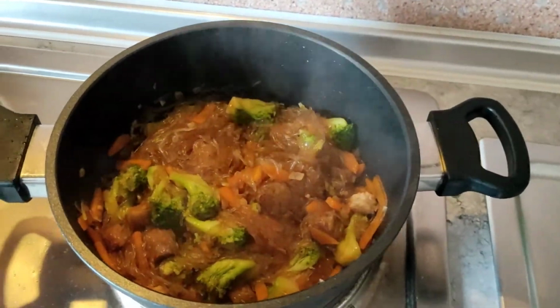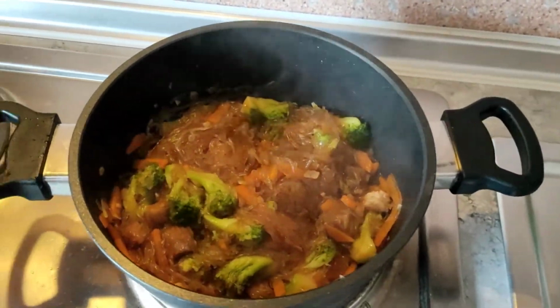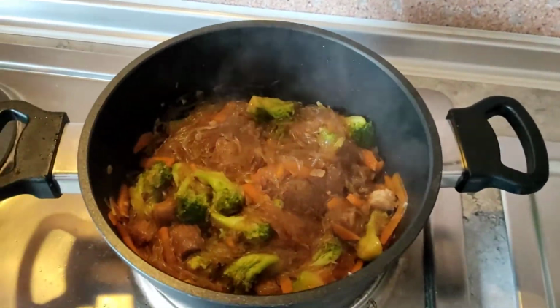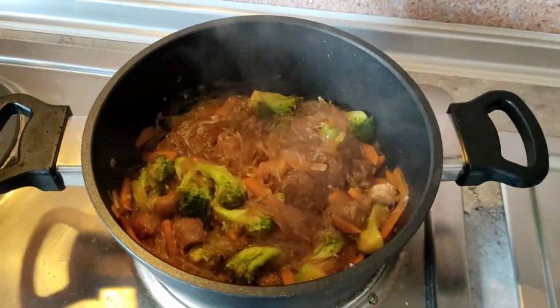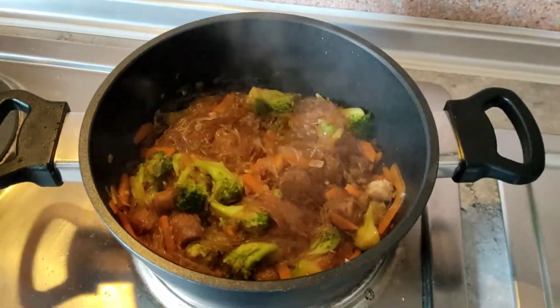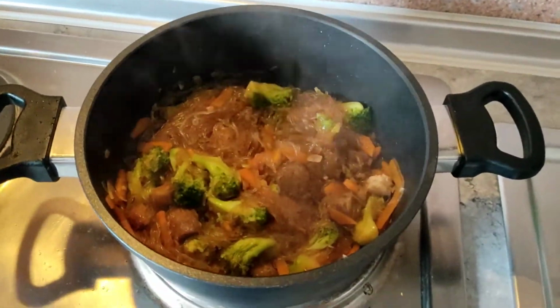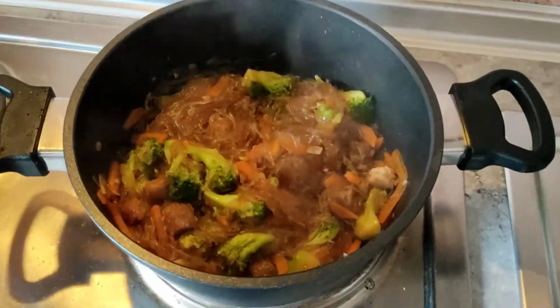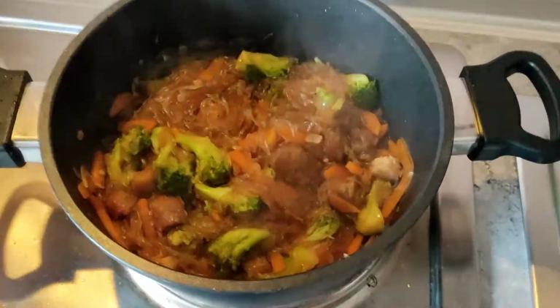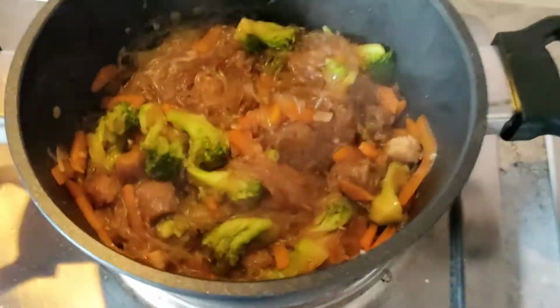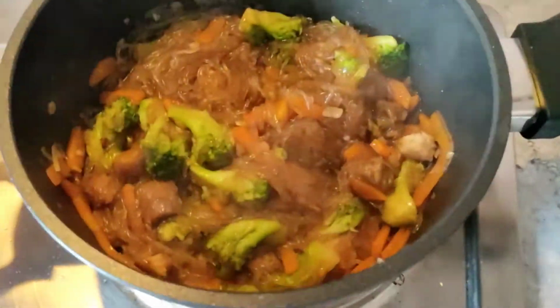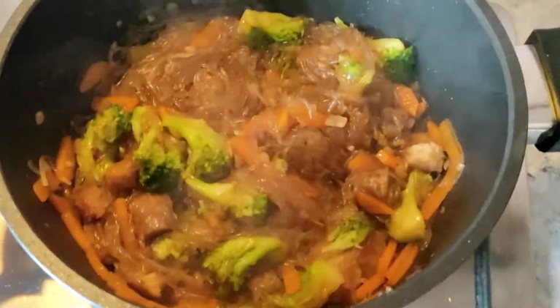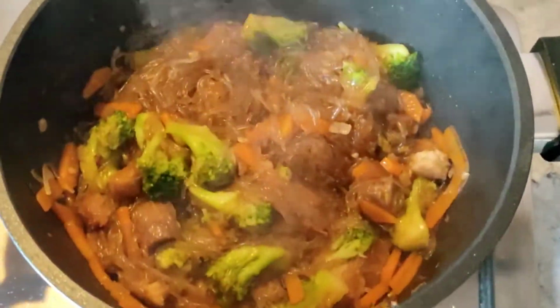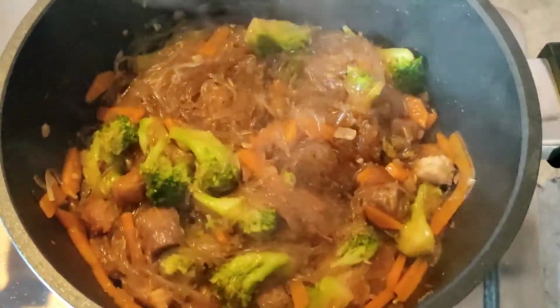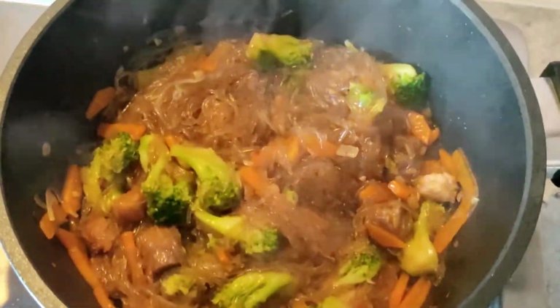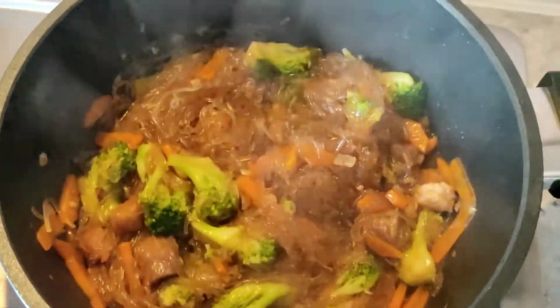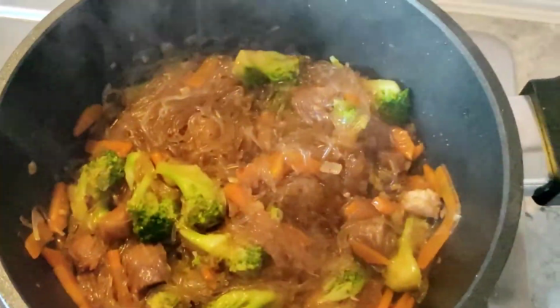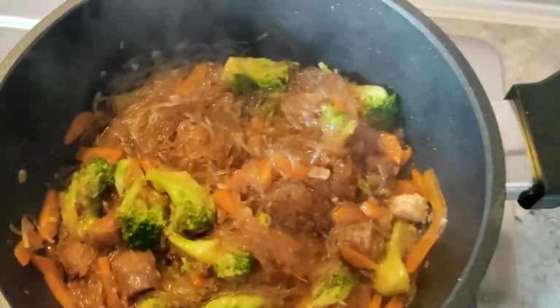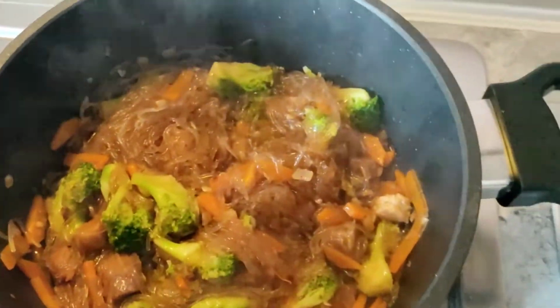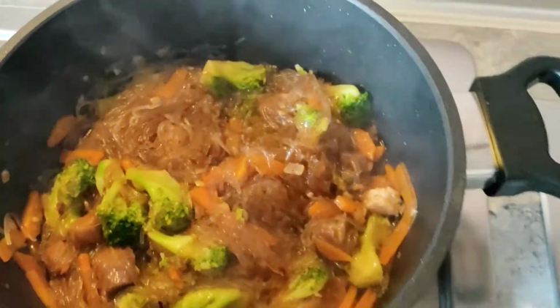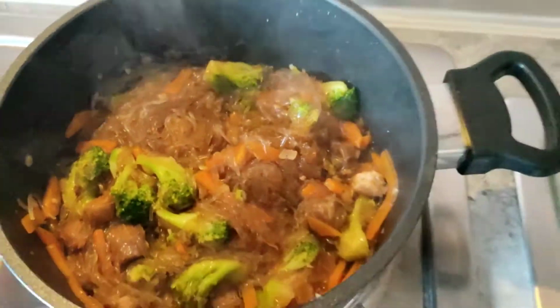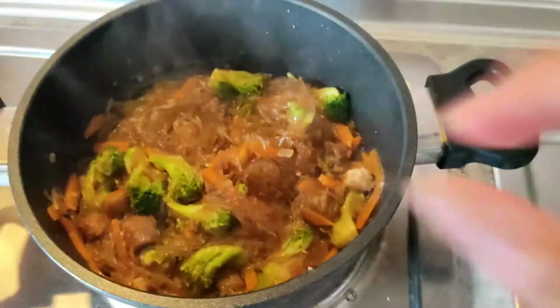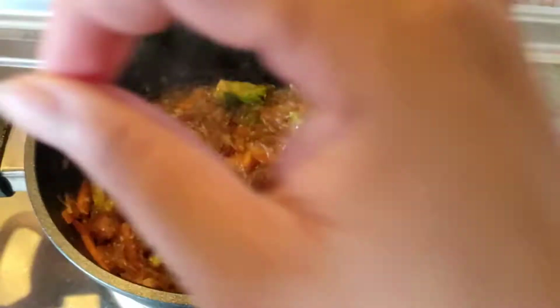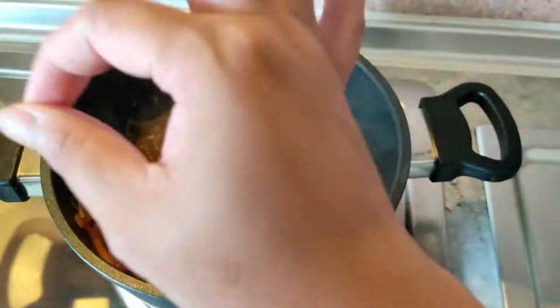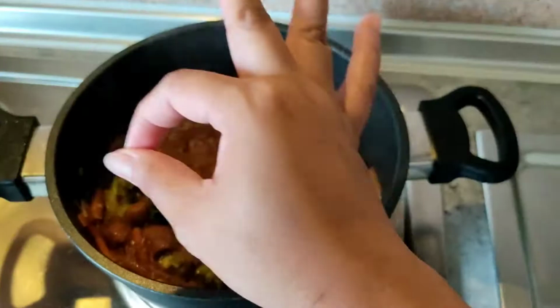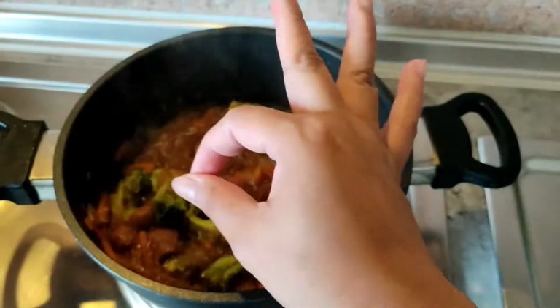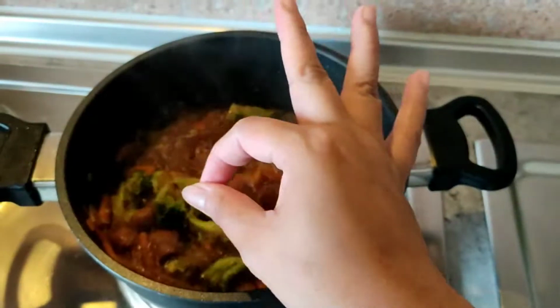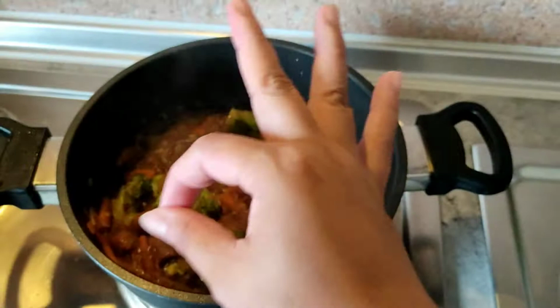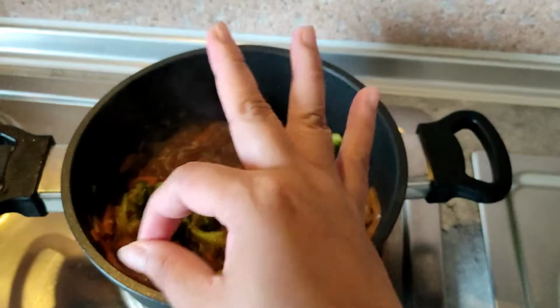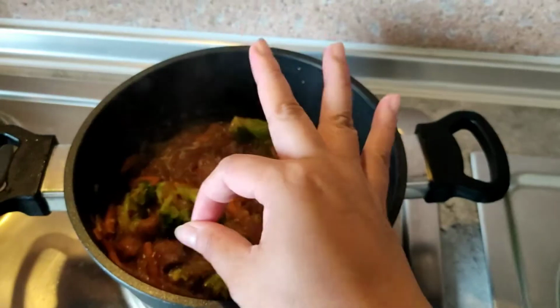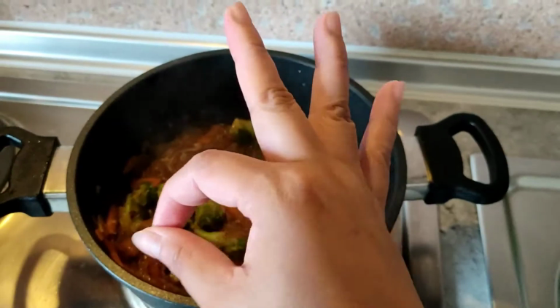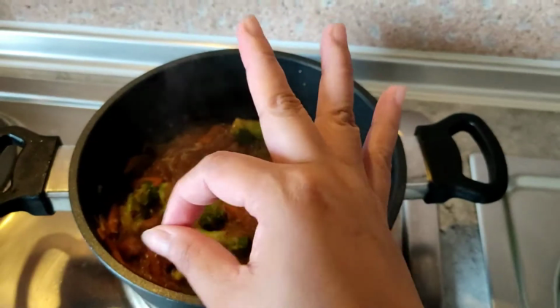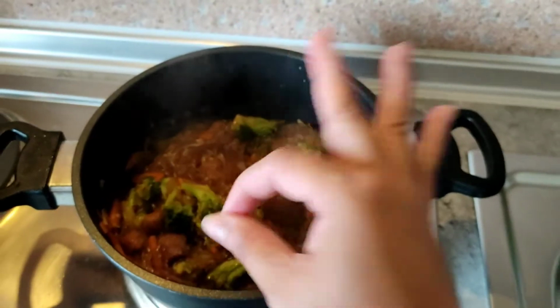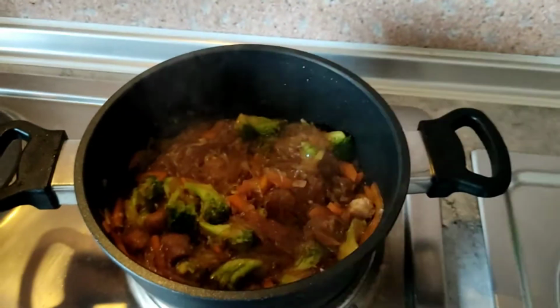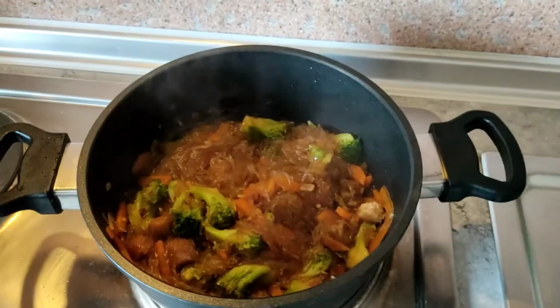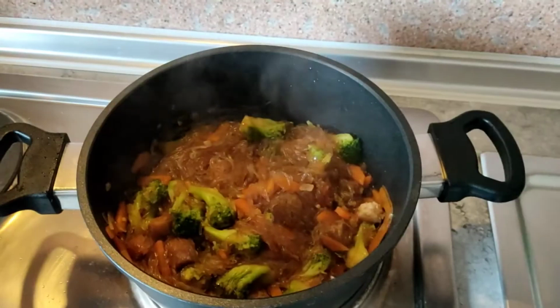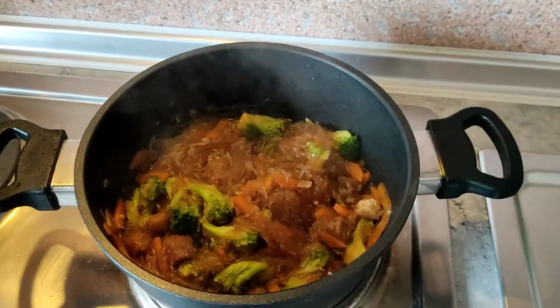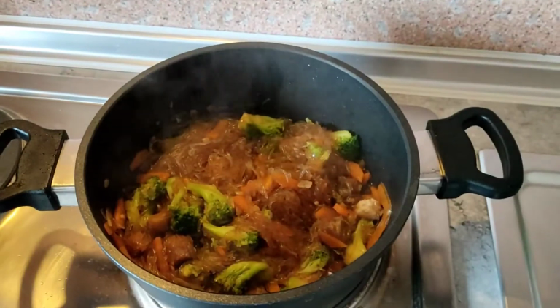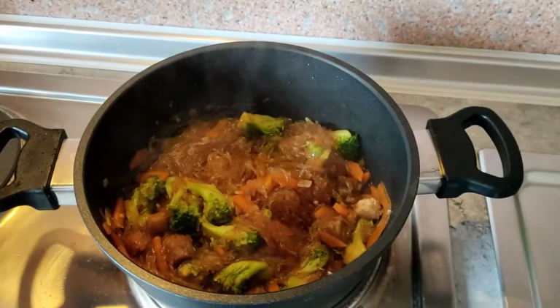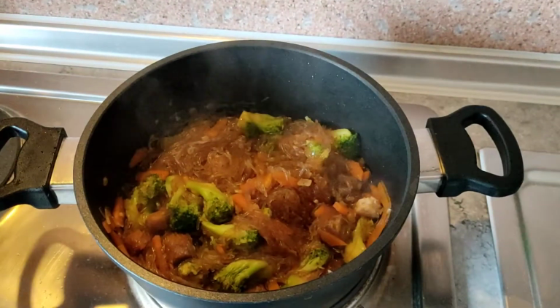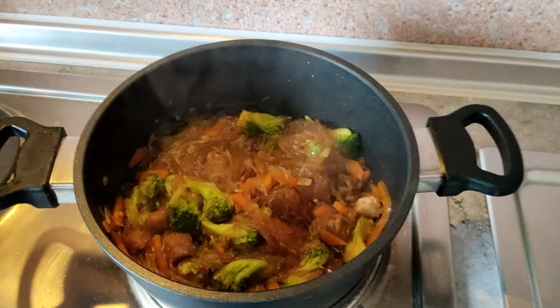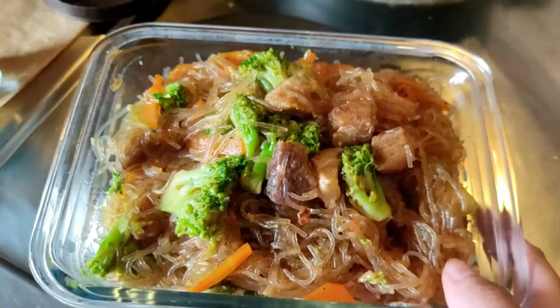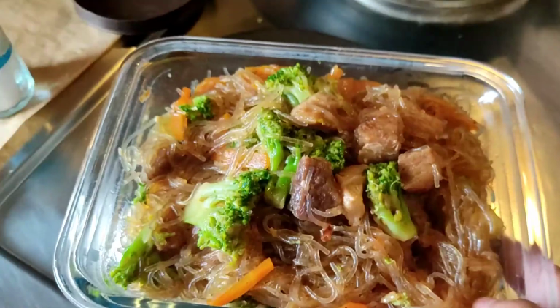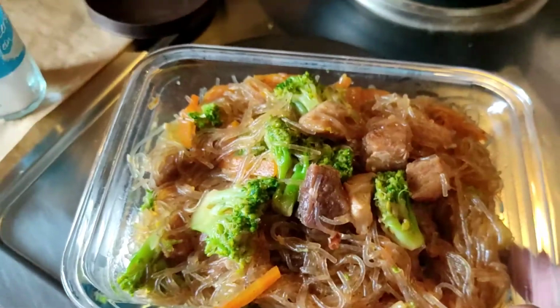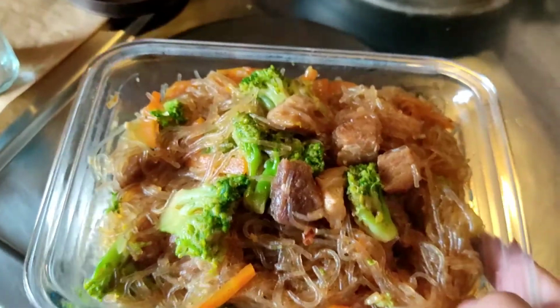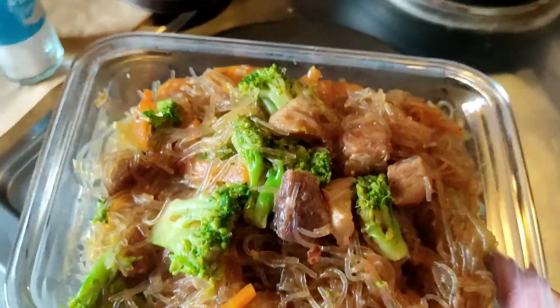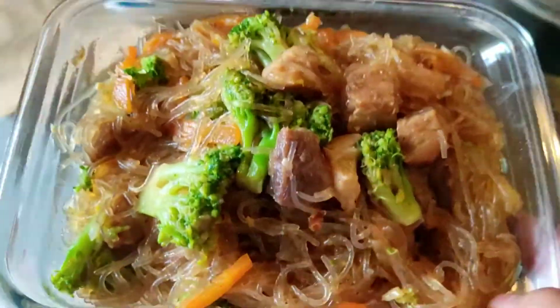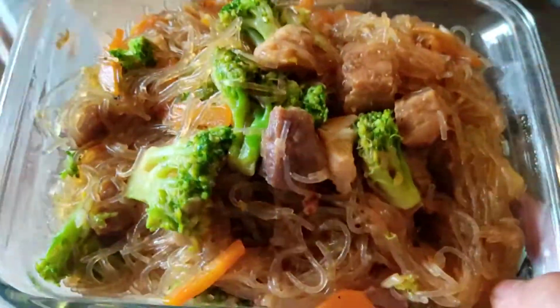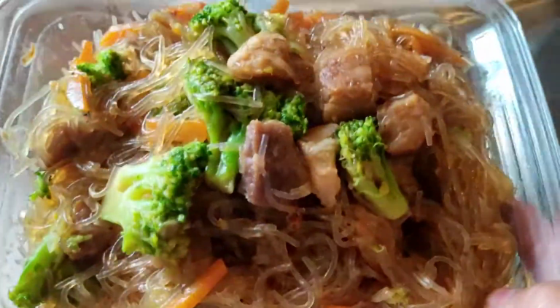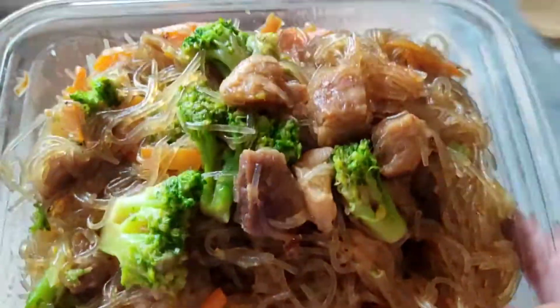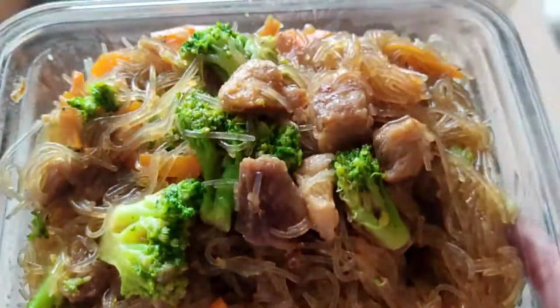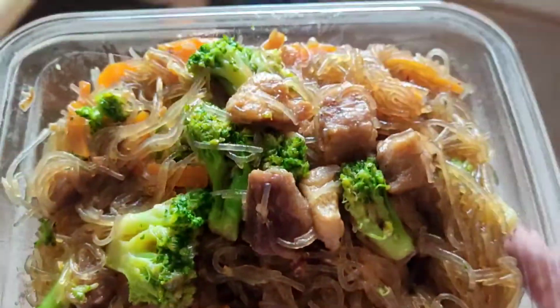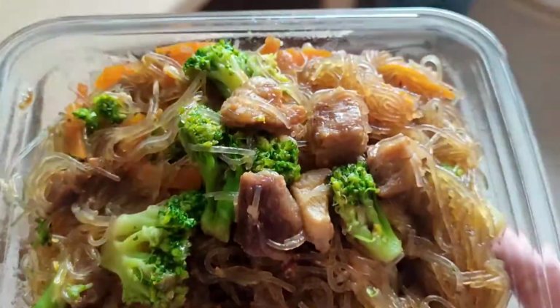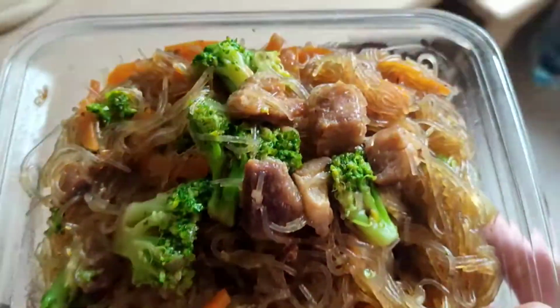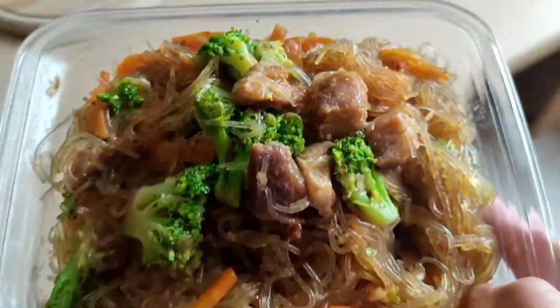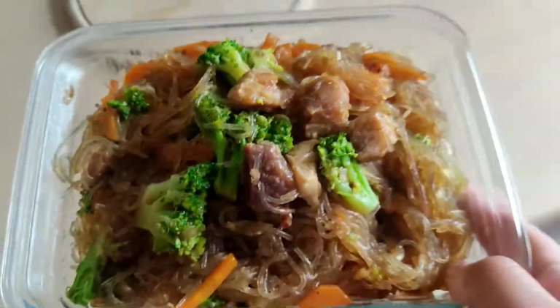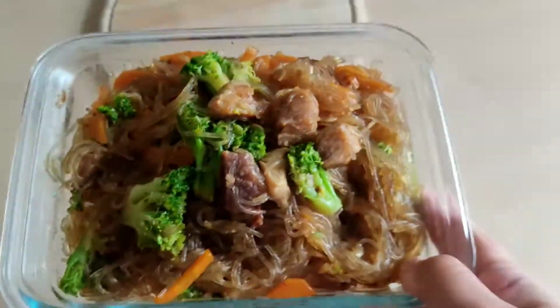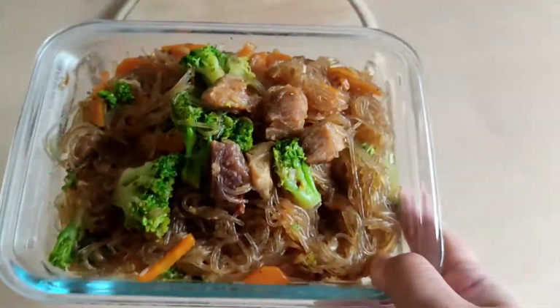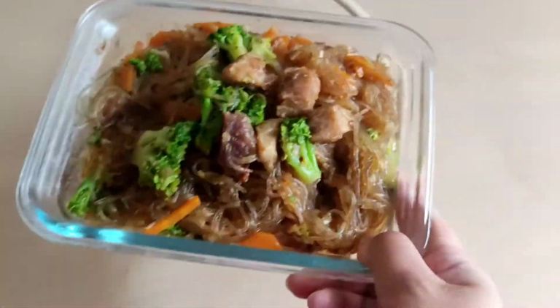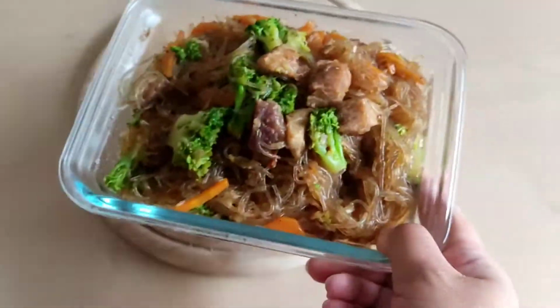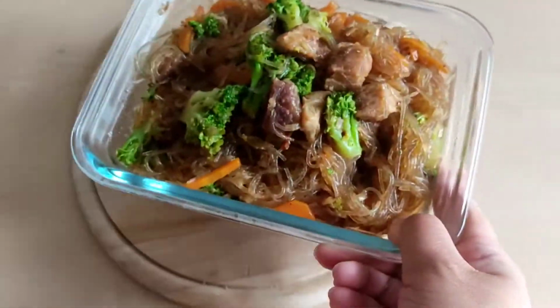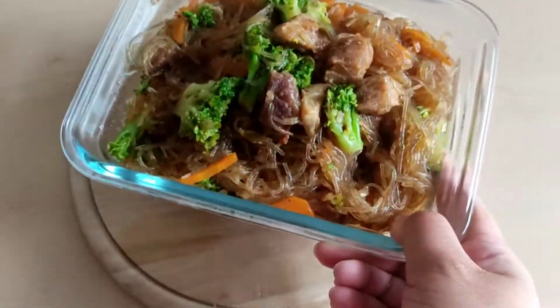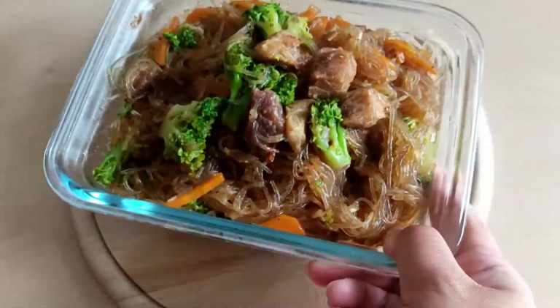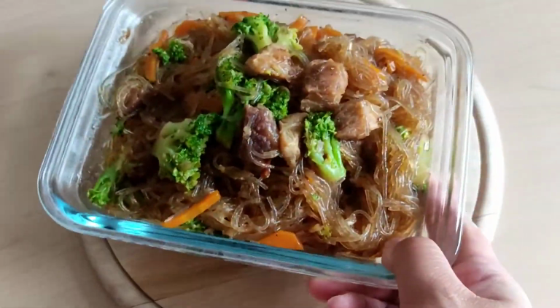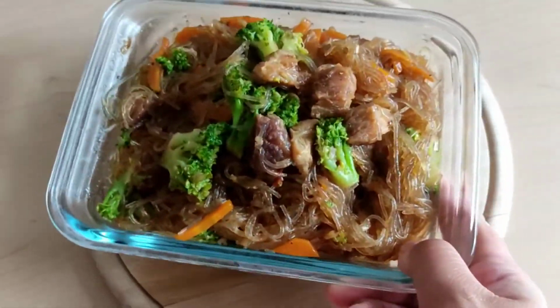Ta-da! Our sotanghon gisado is ready! Looks so yummy! Let's eat!